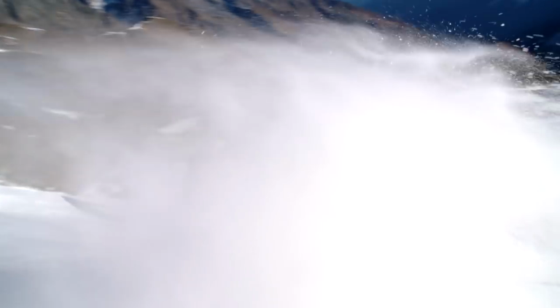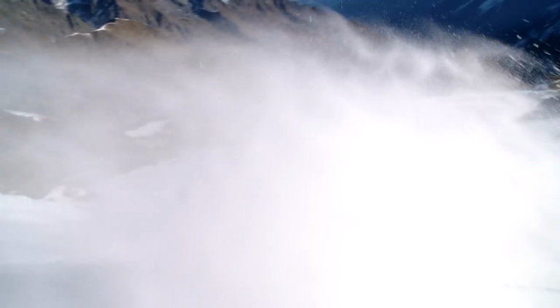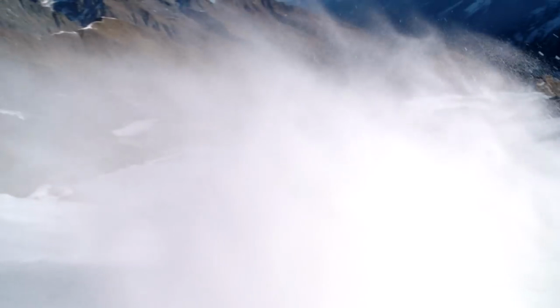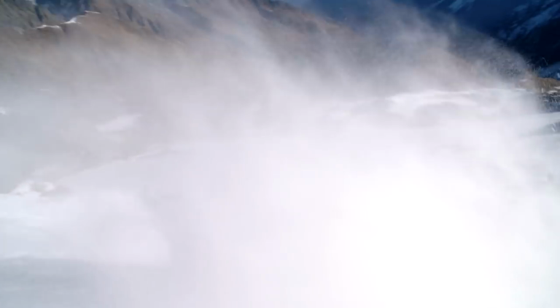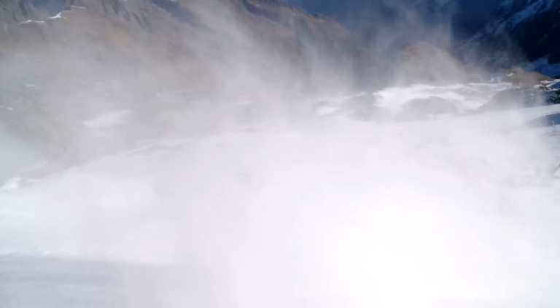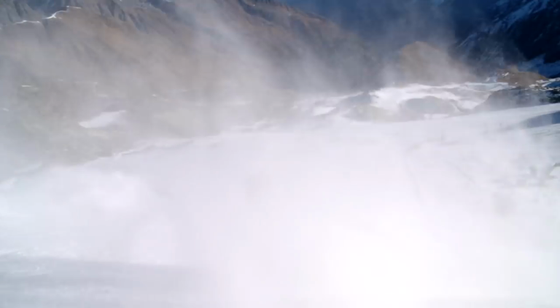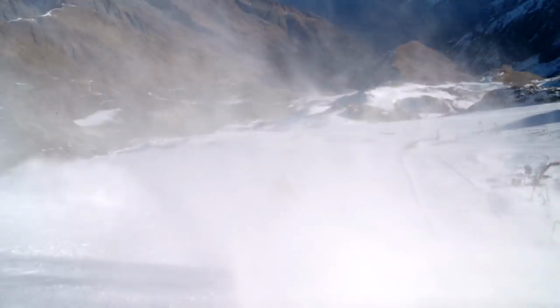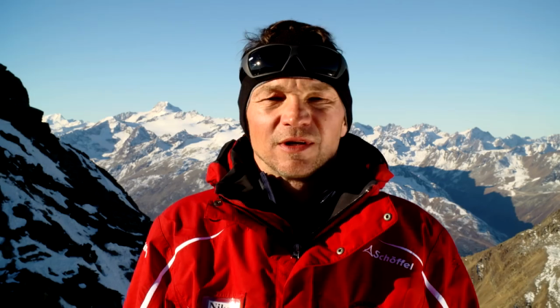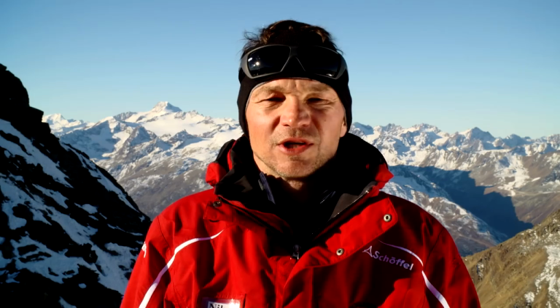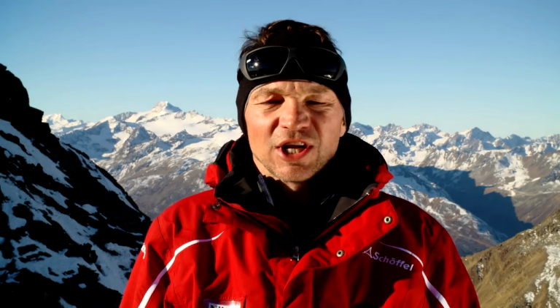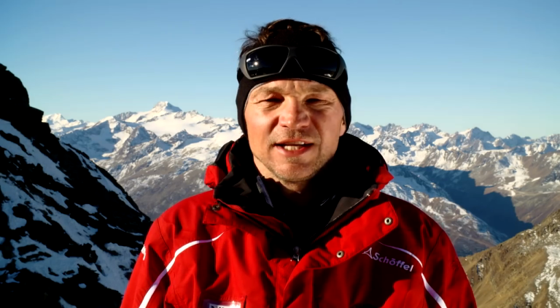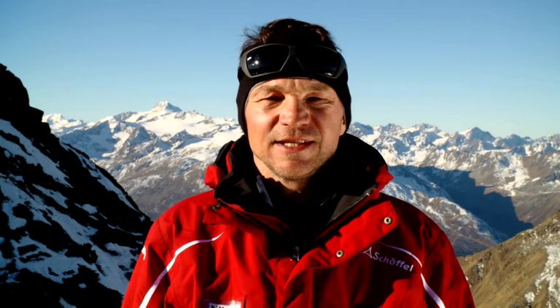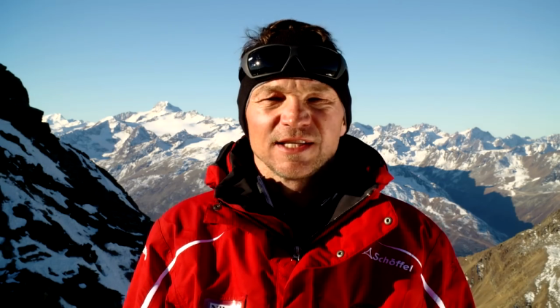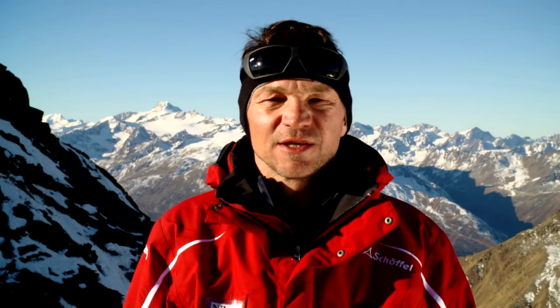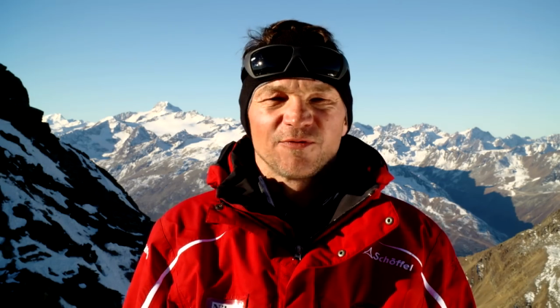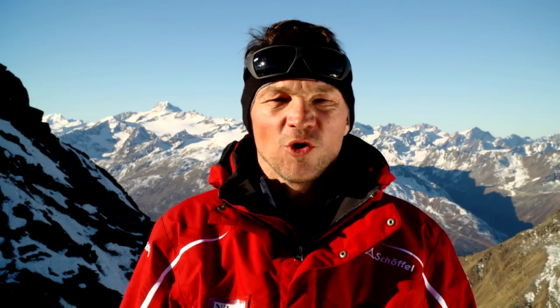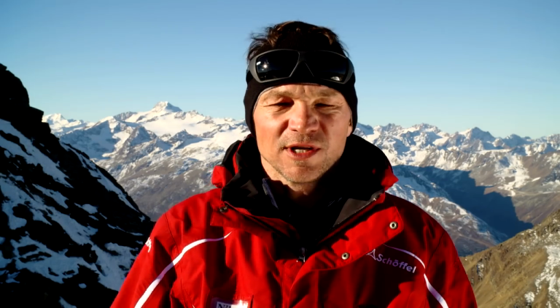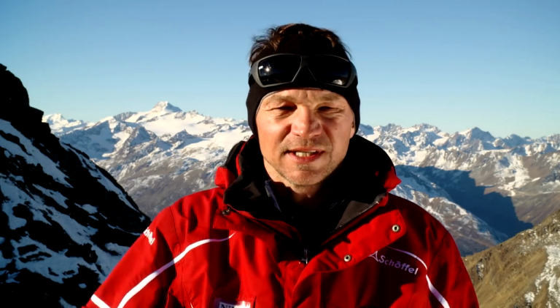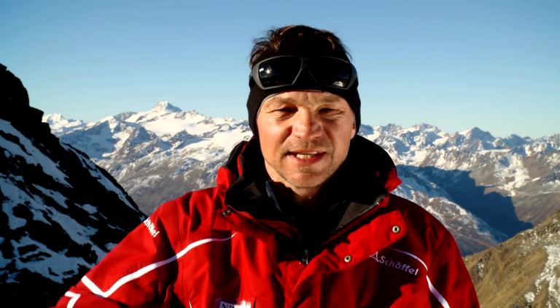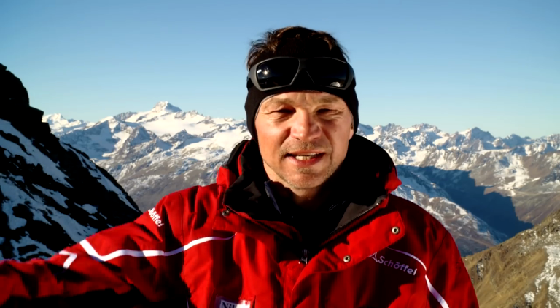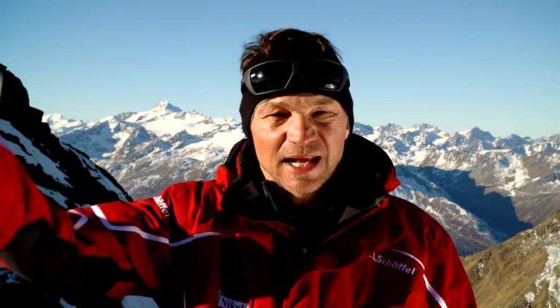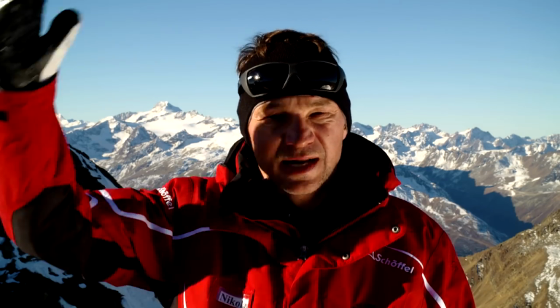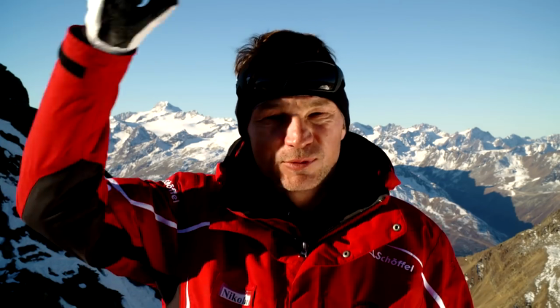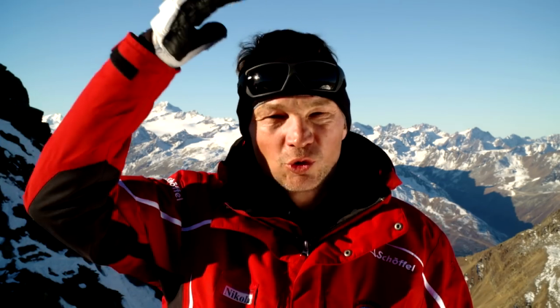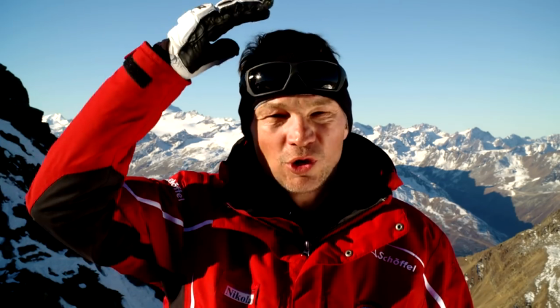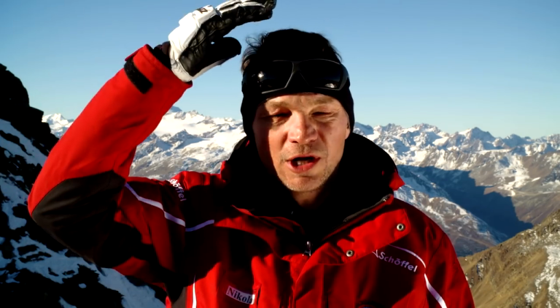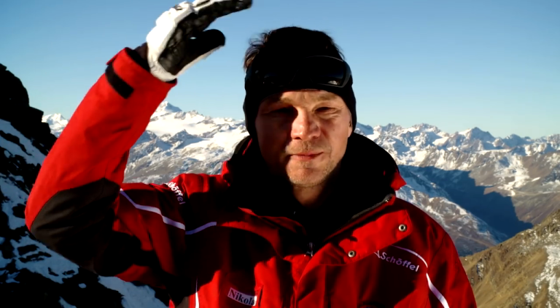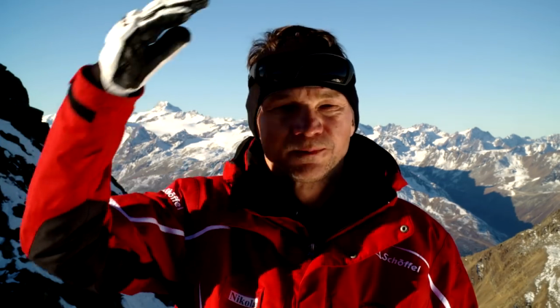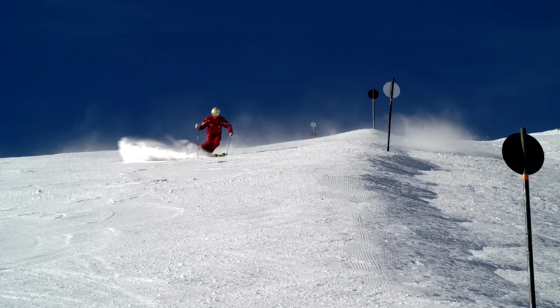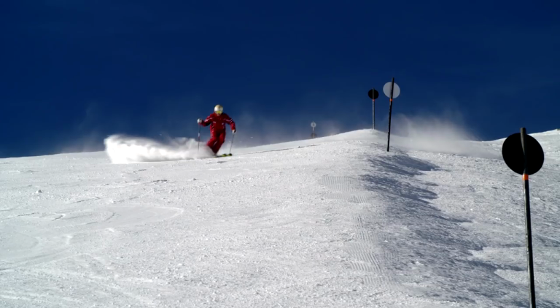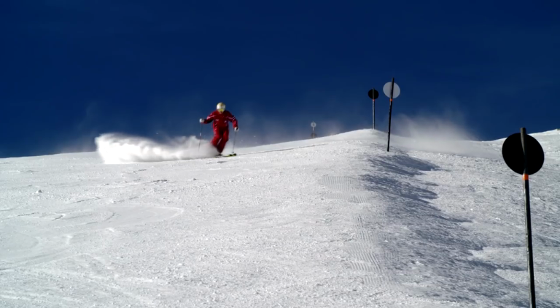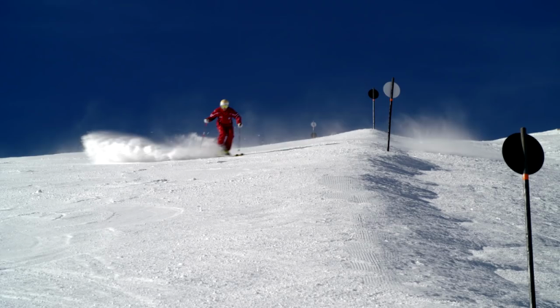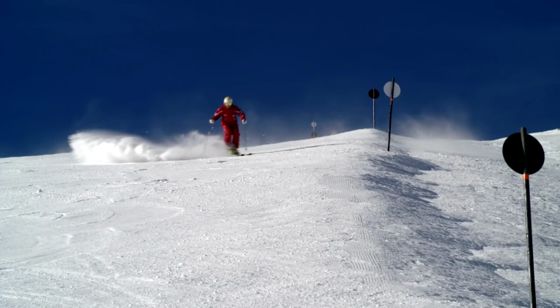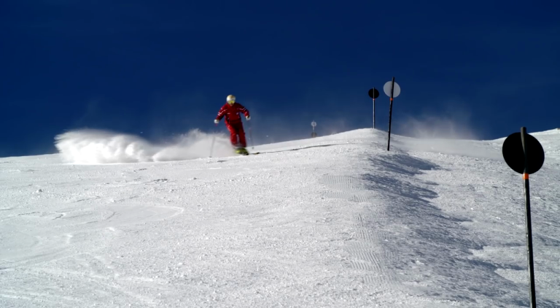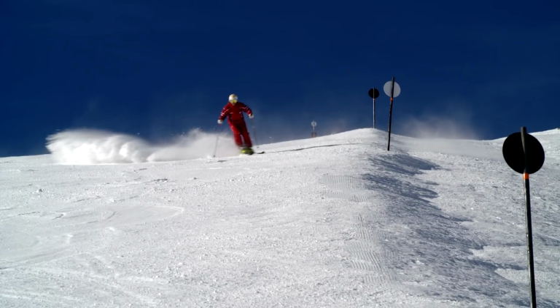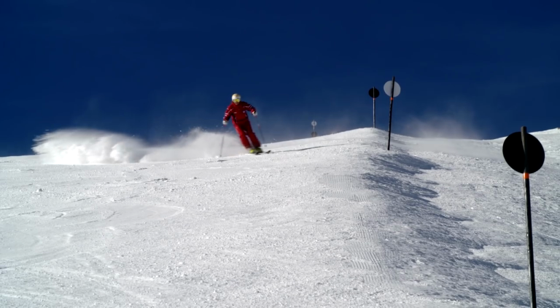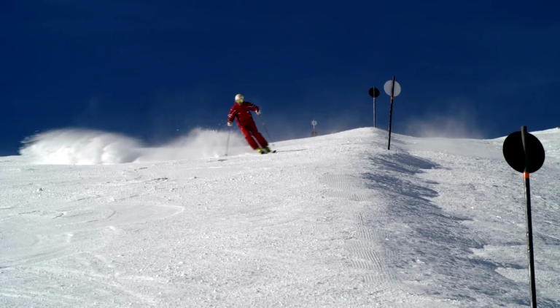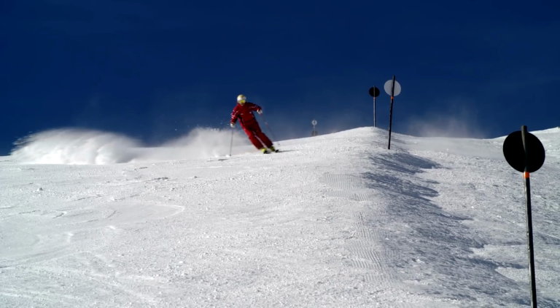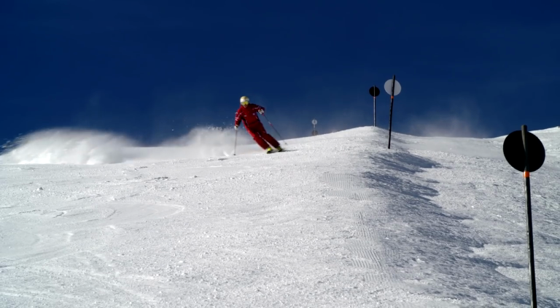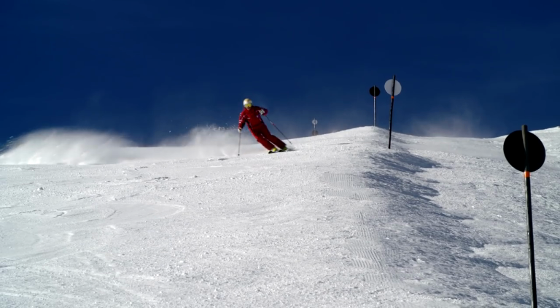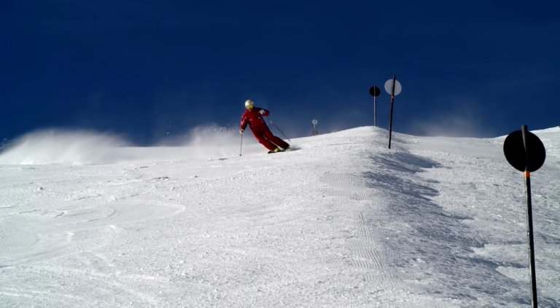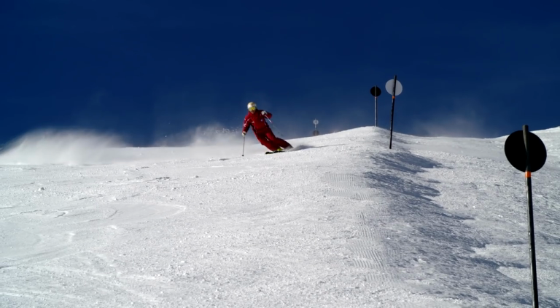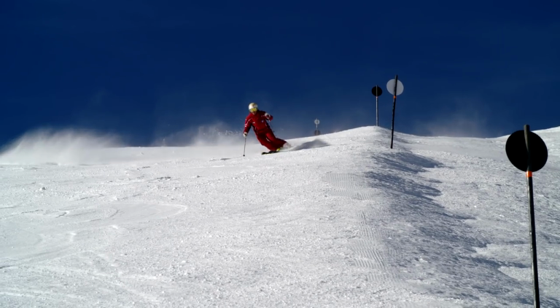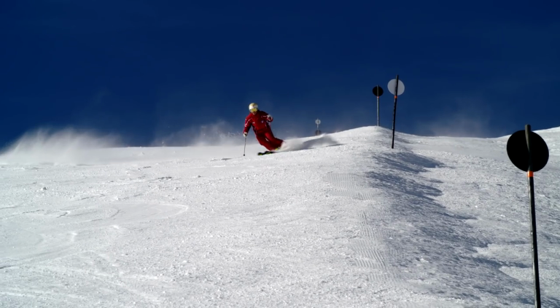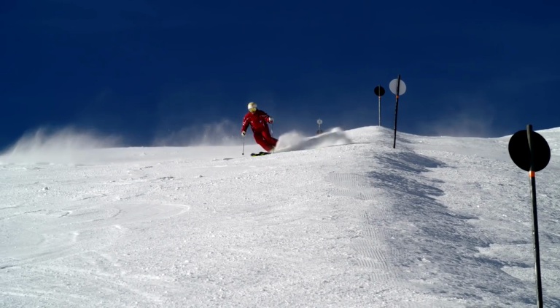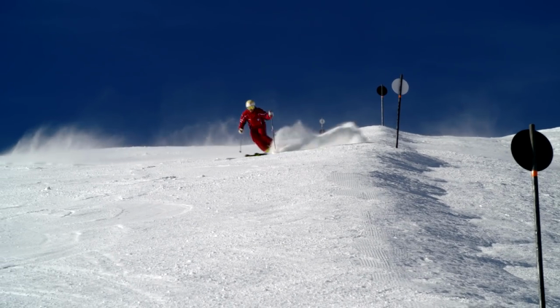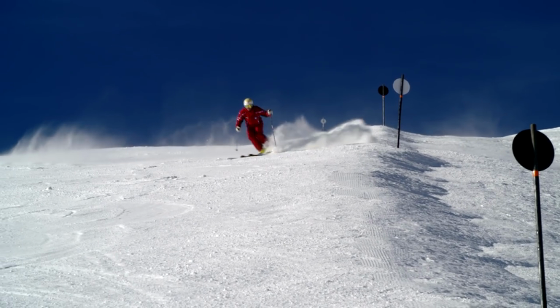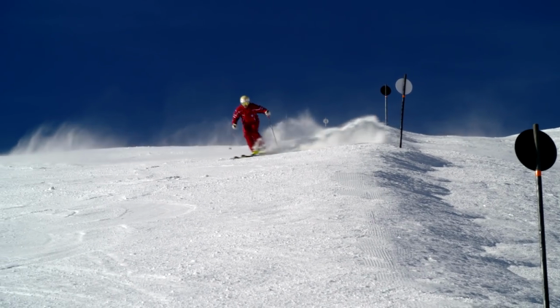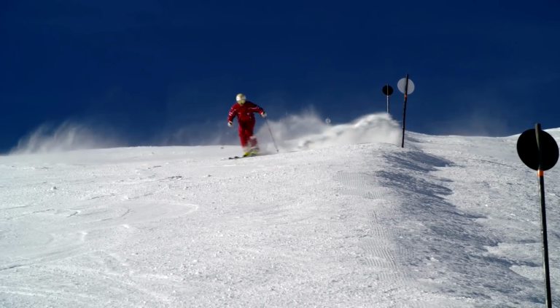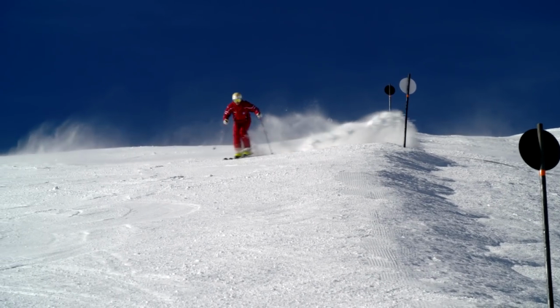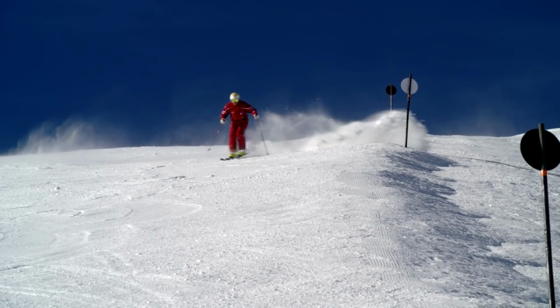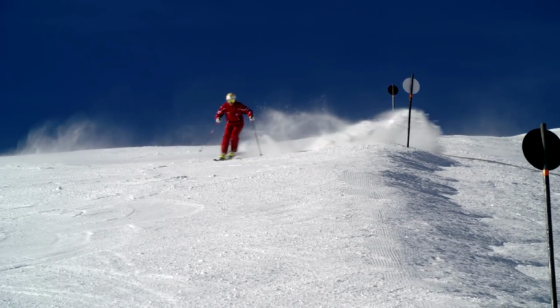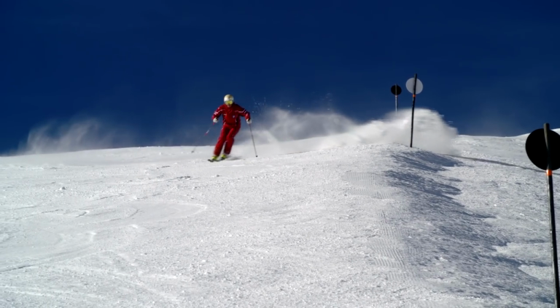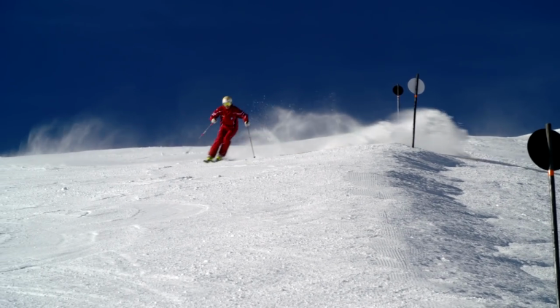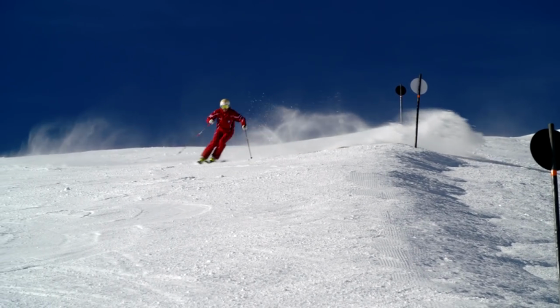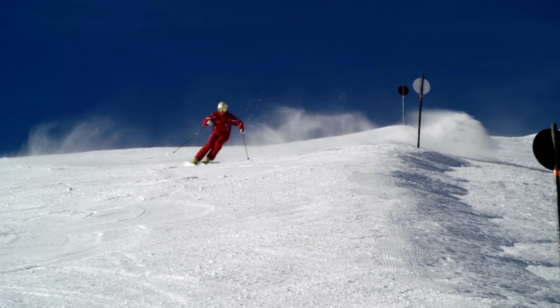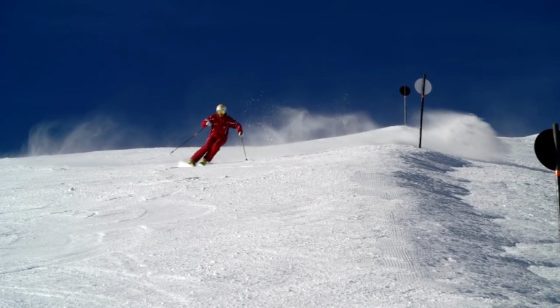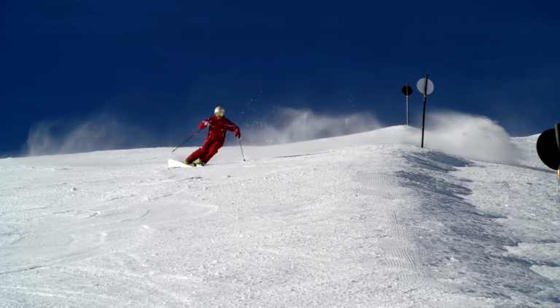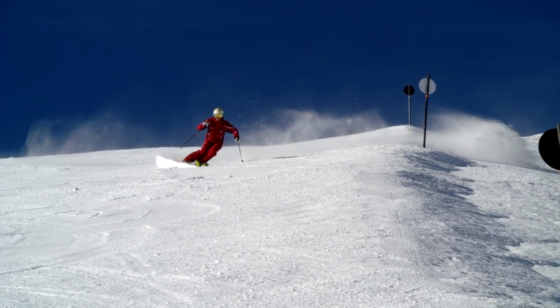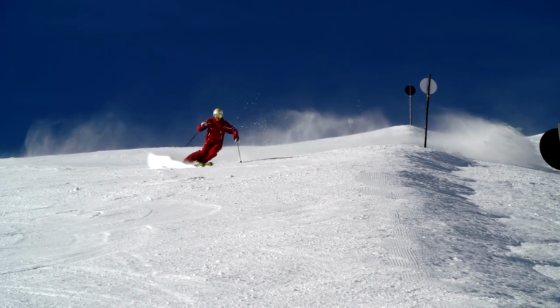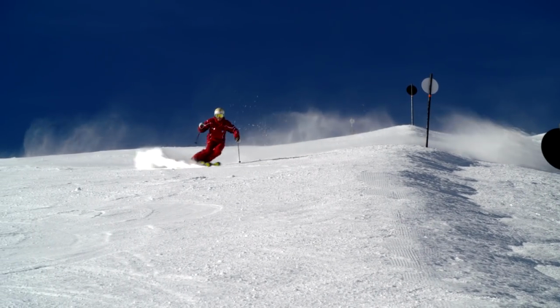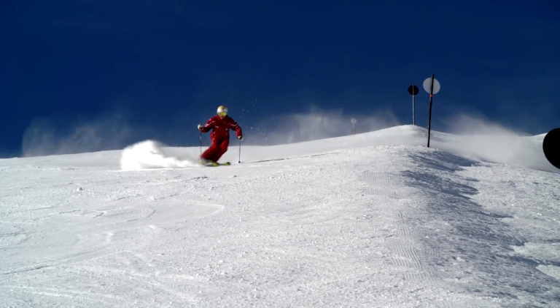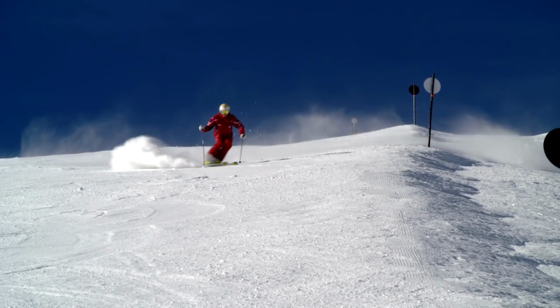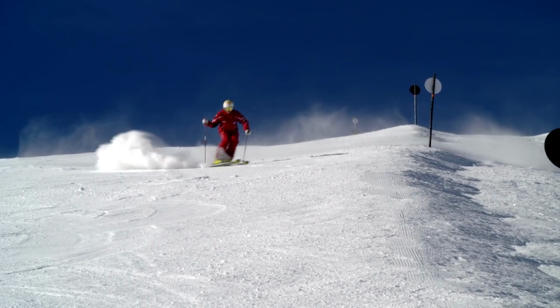My tip: imagine you are in a tunnel and that you are trying not to bump your head on the ceiling. That really helps improve your legwork.